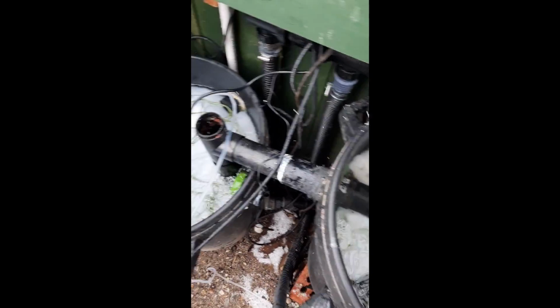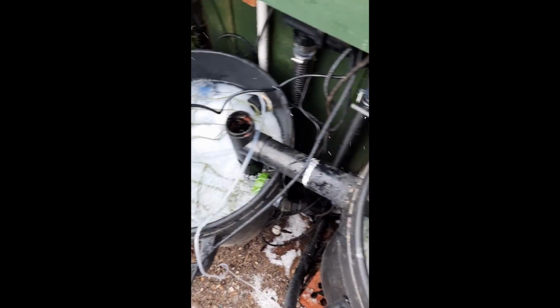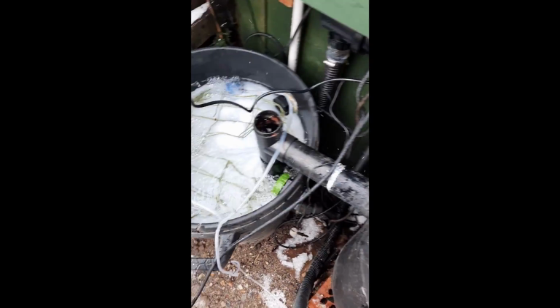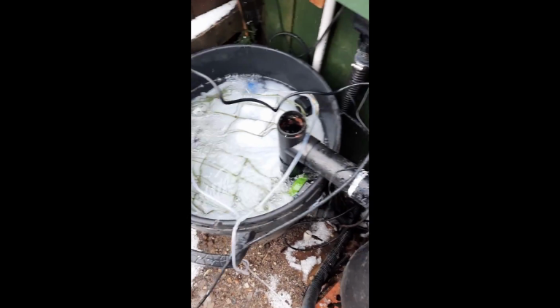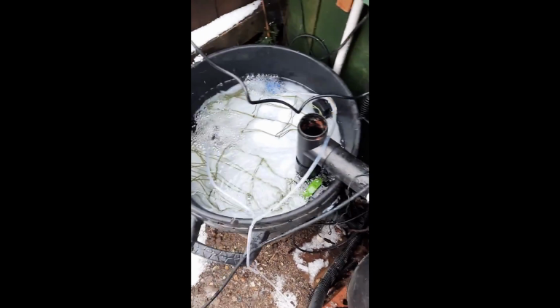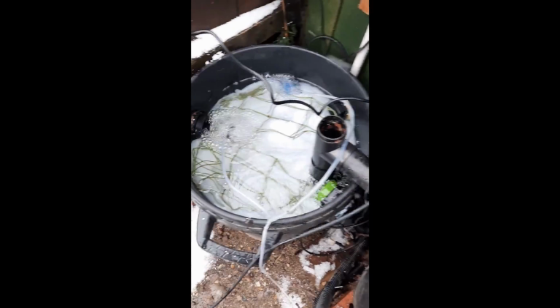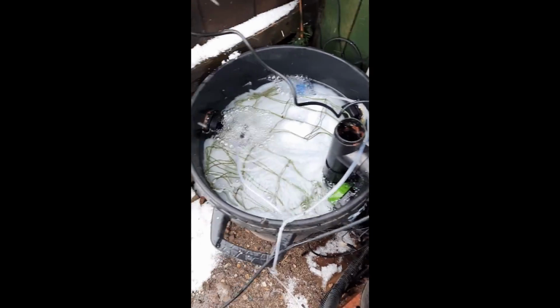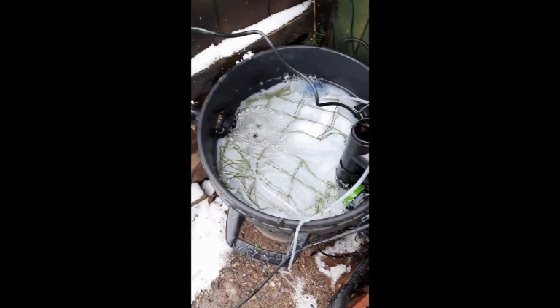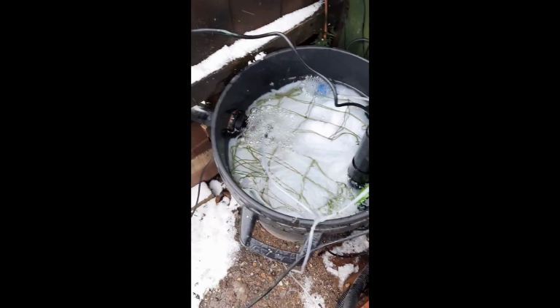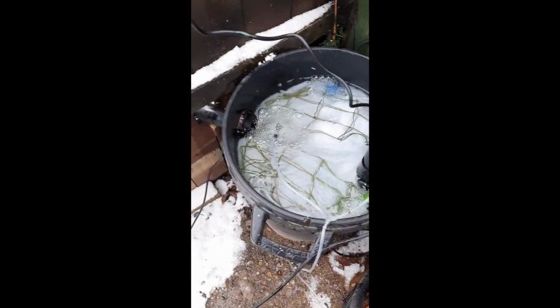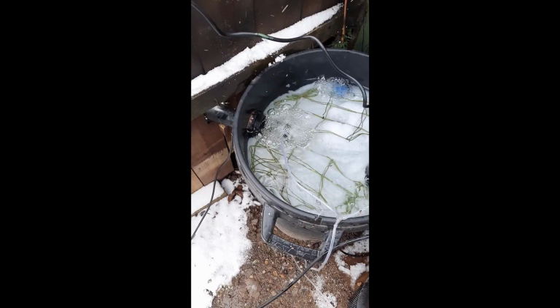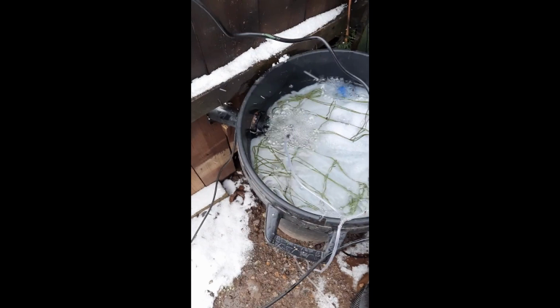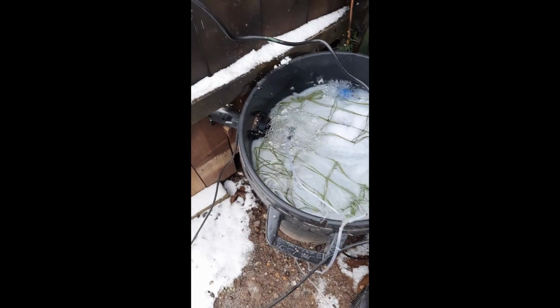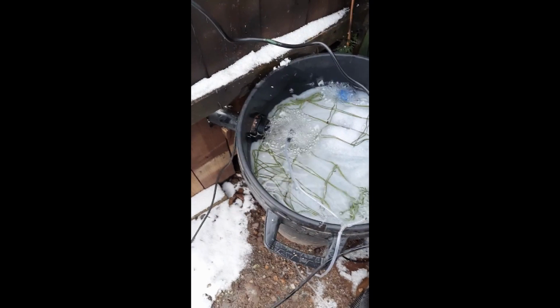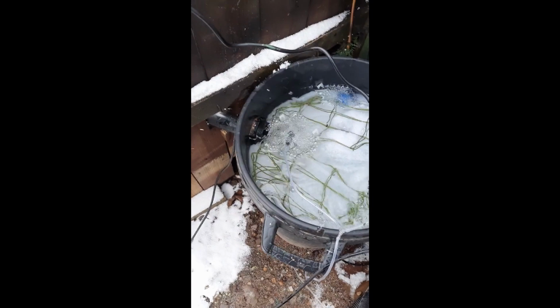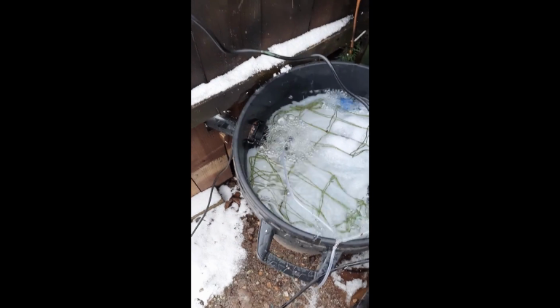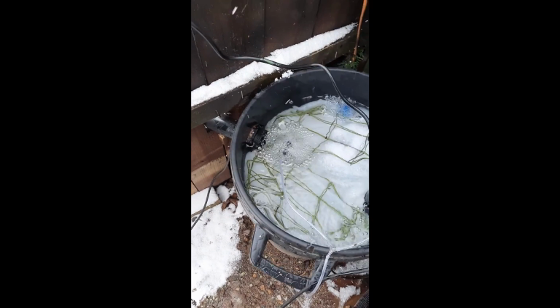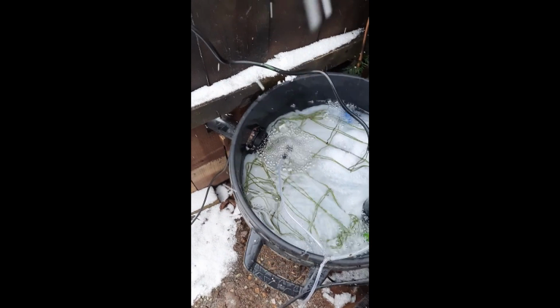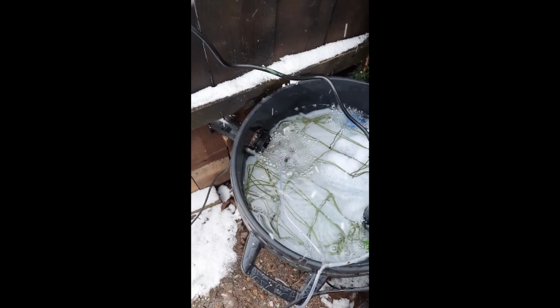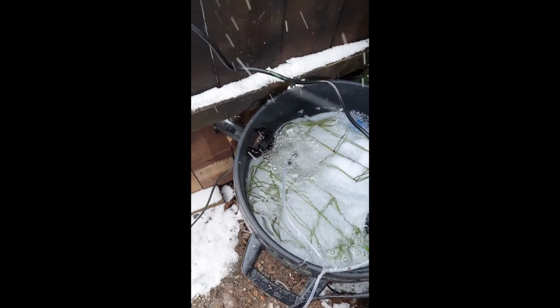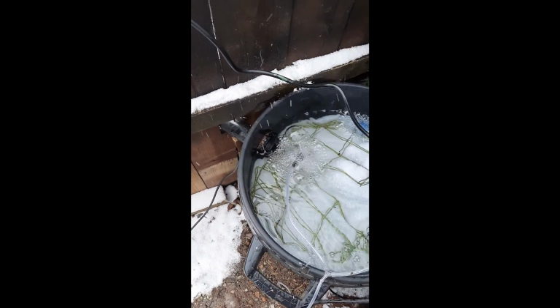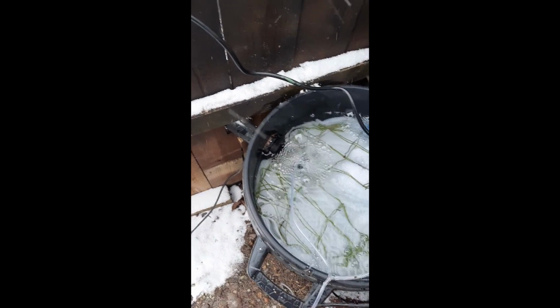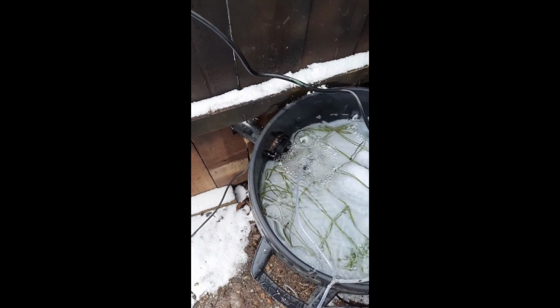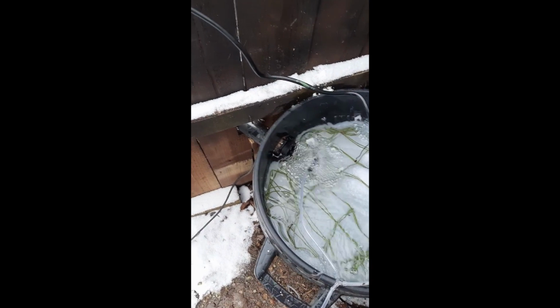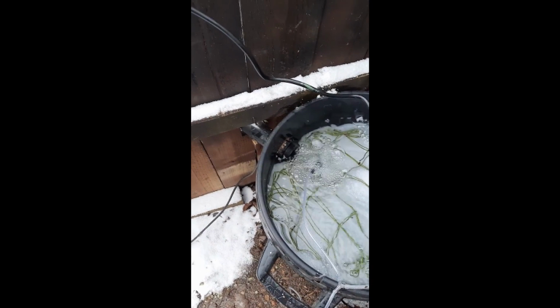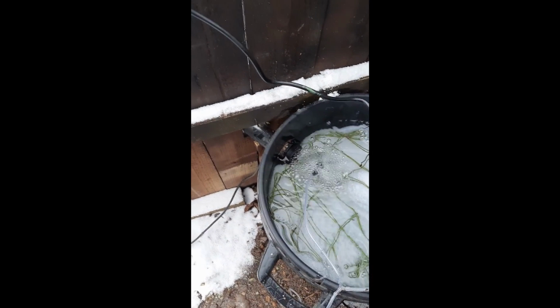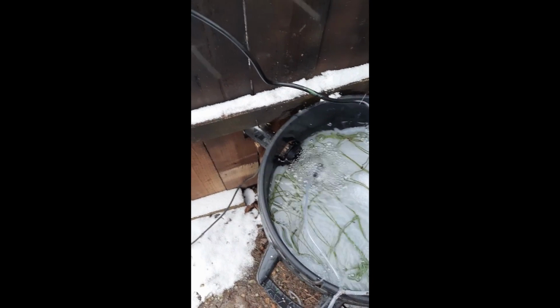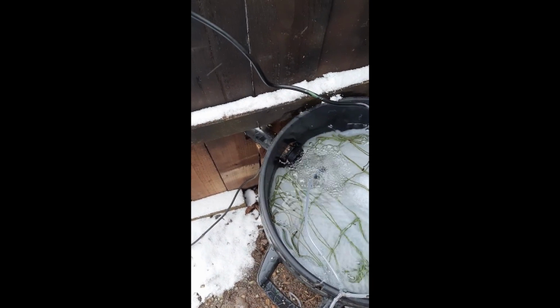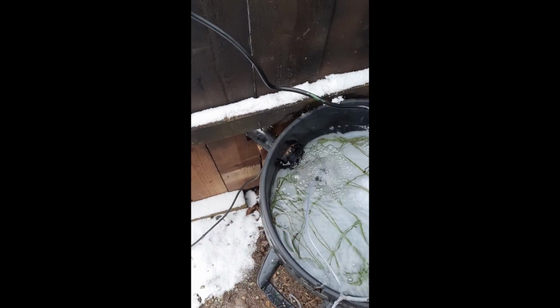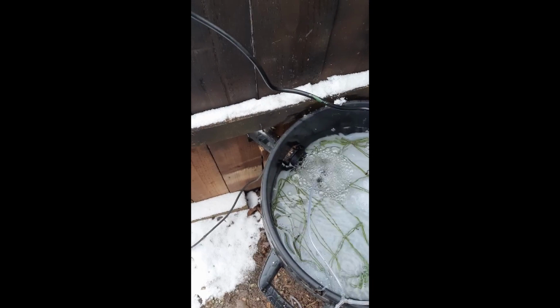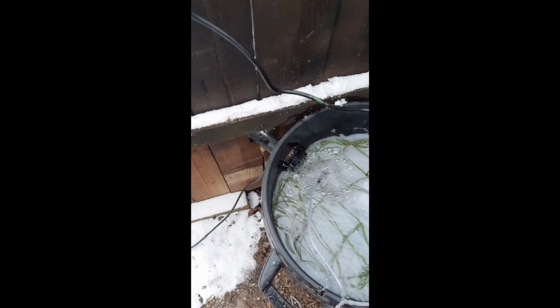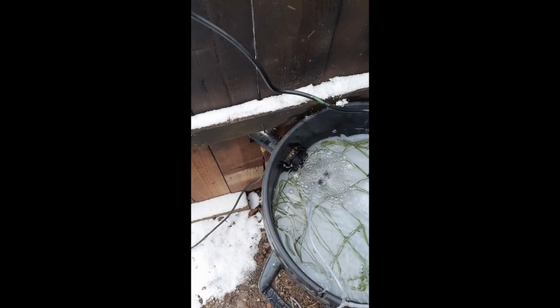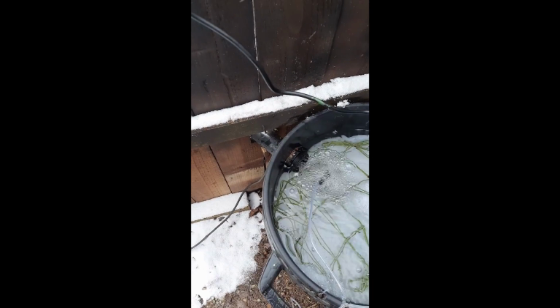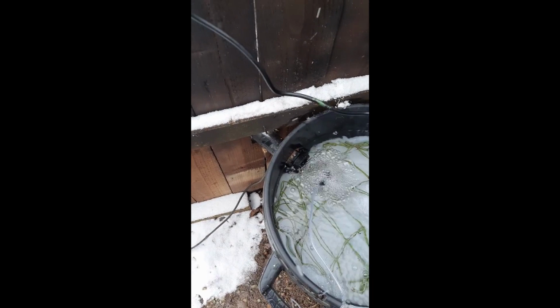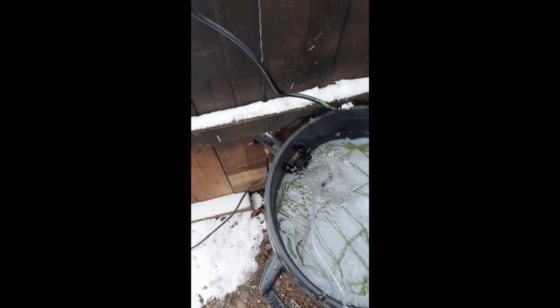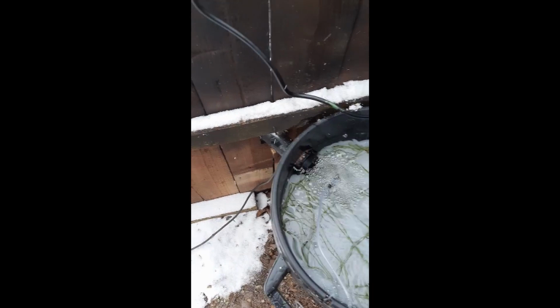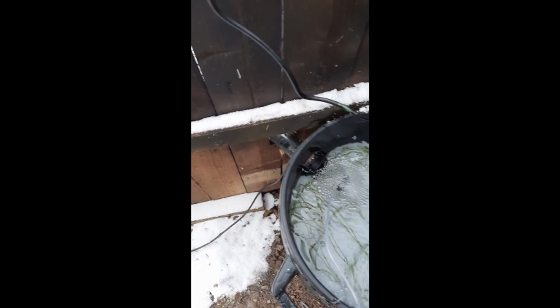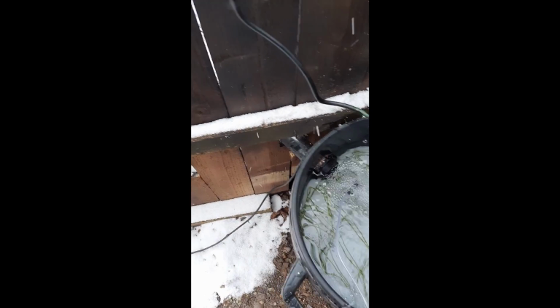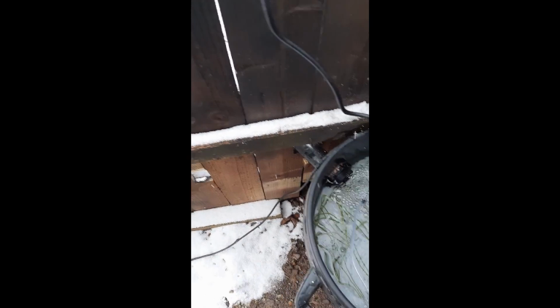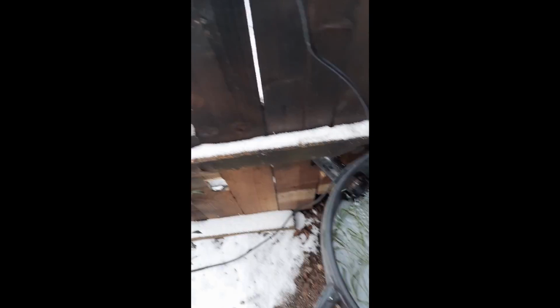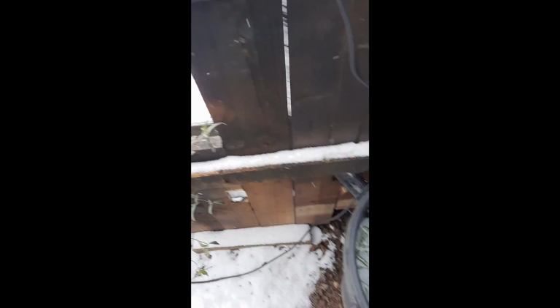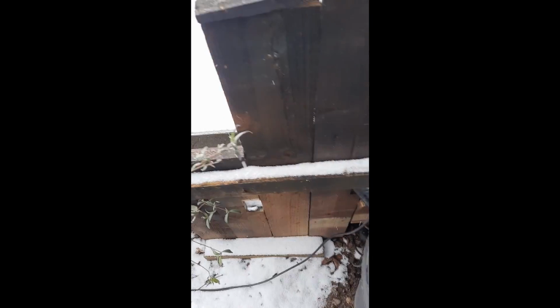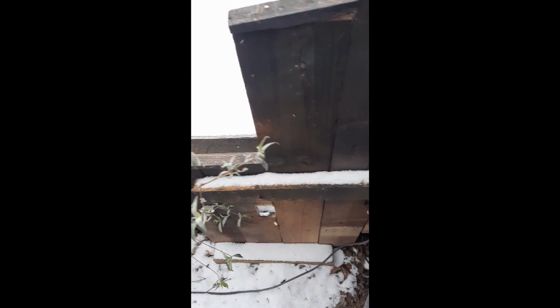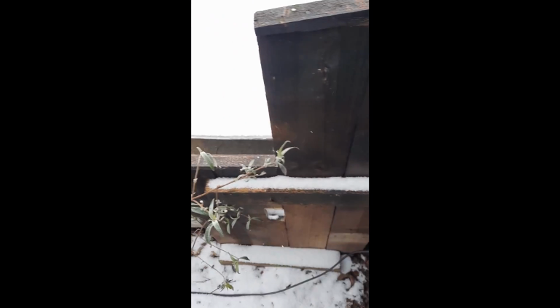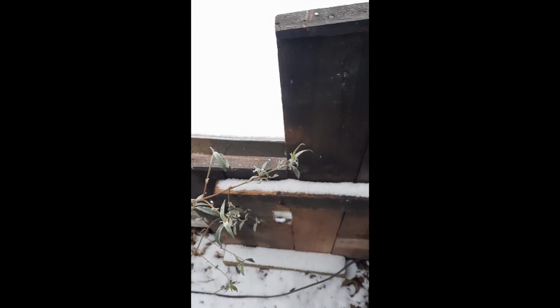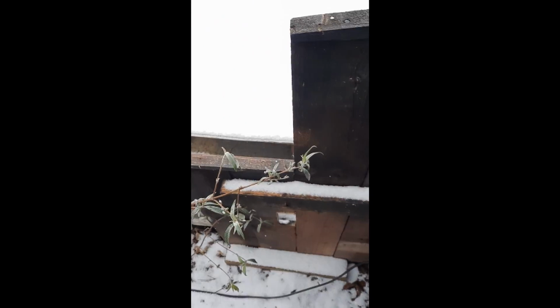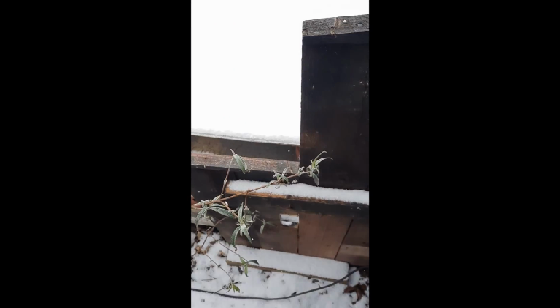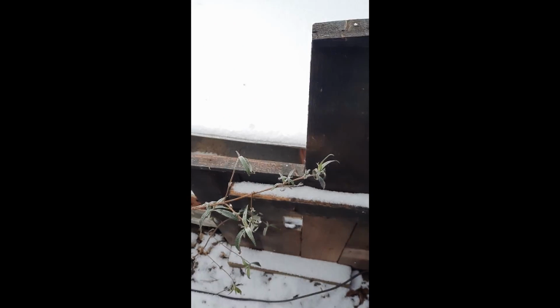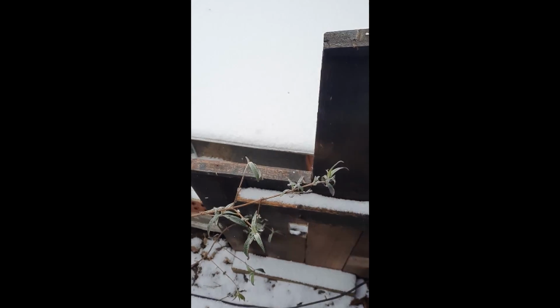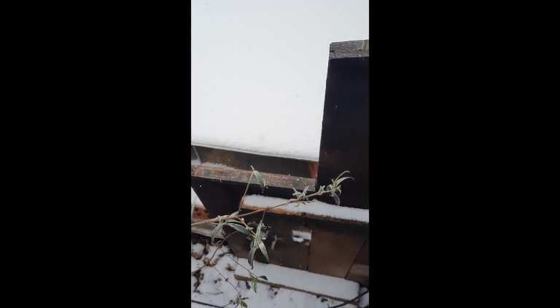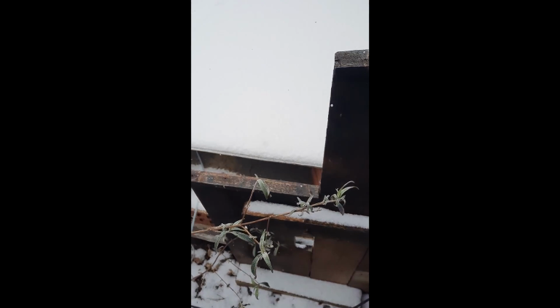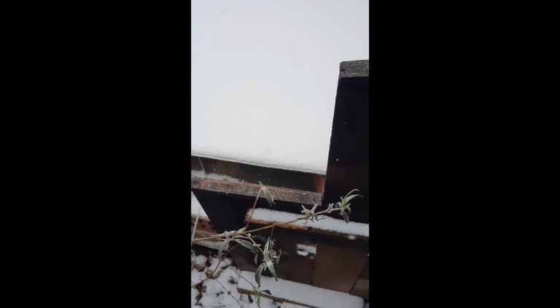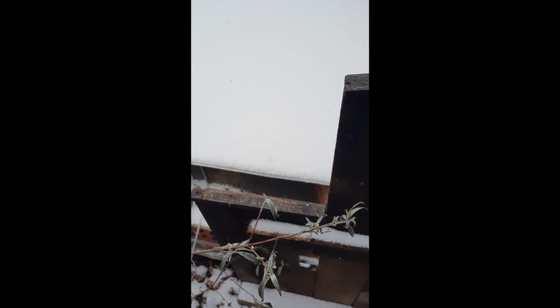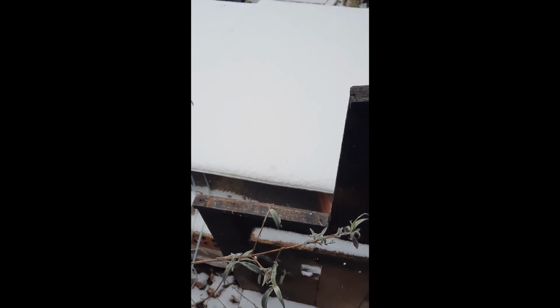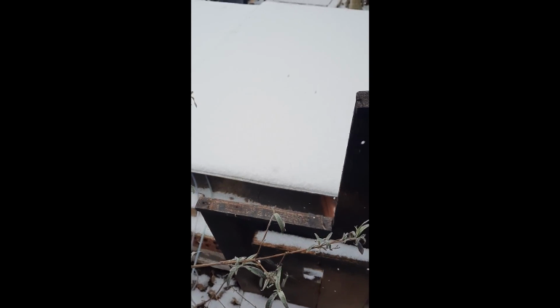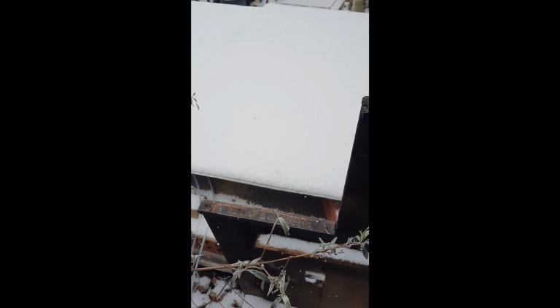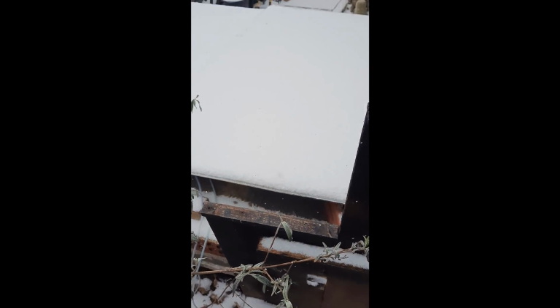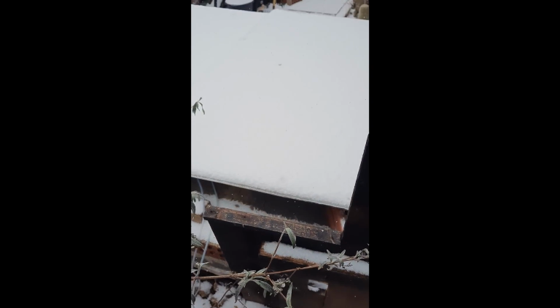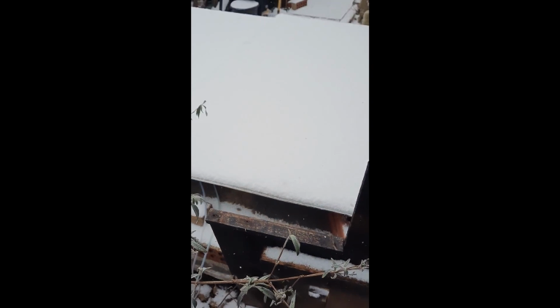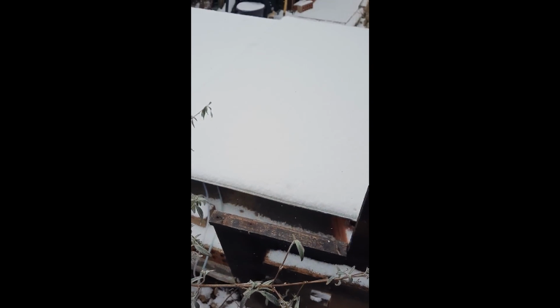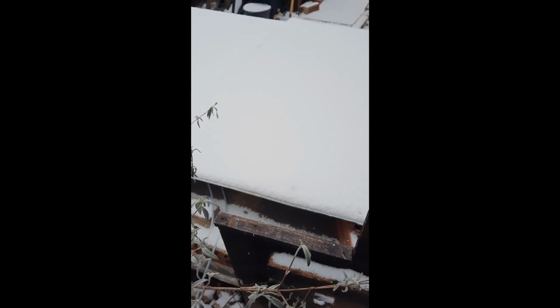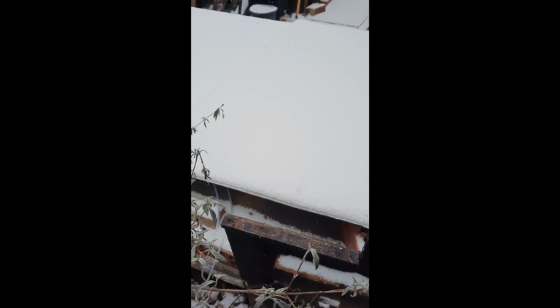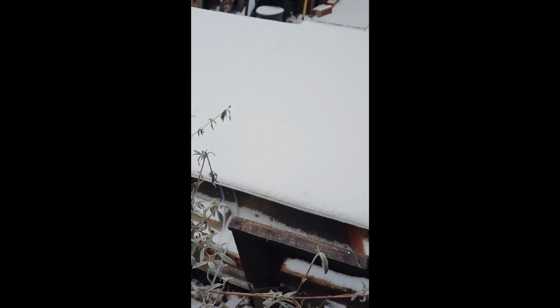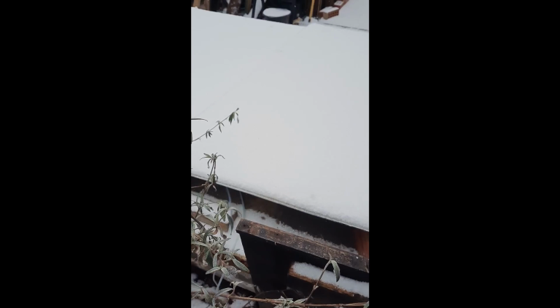So just waiting now for other things to be done on the pond in this cold, snowy weather.